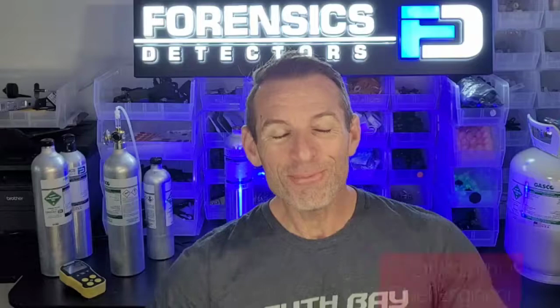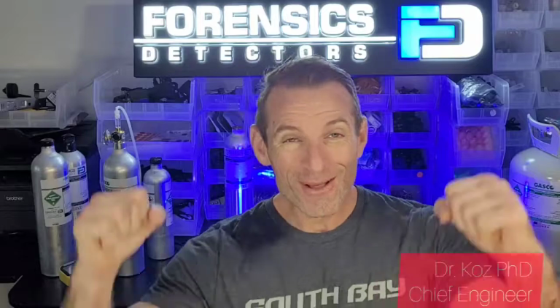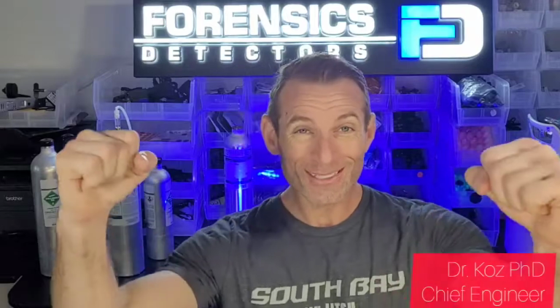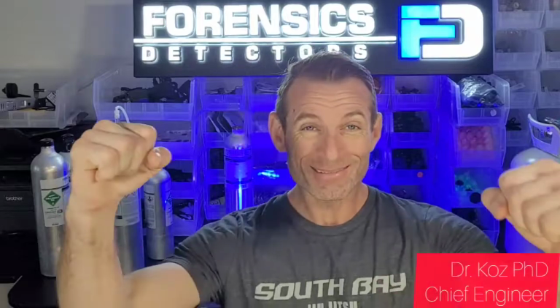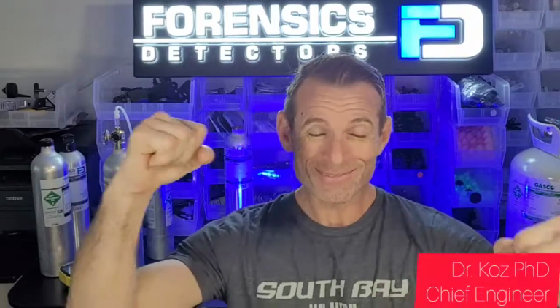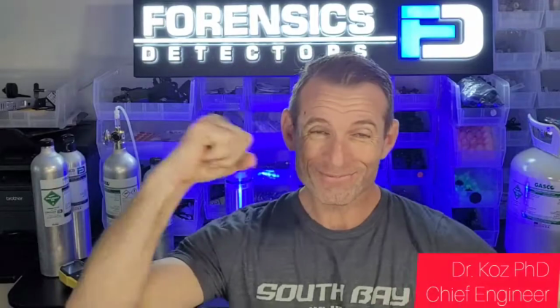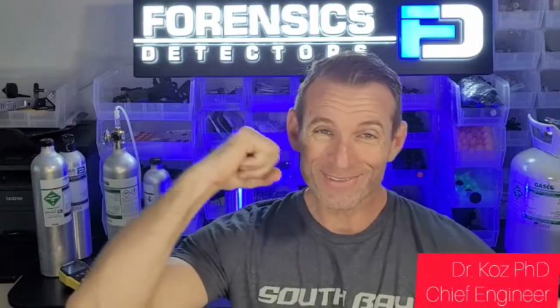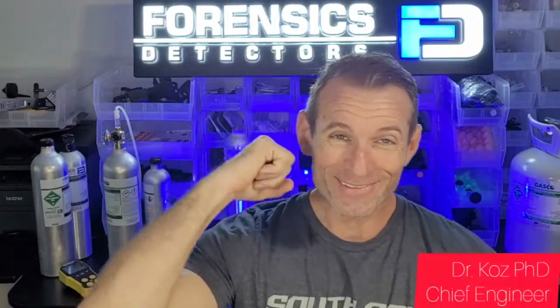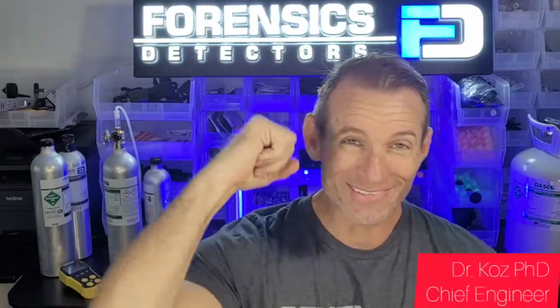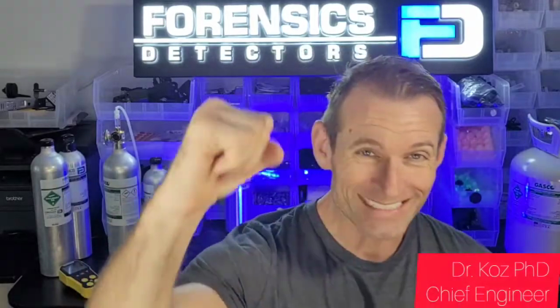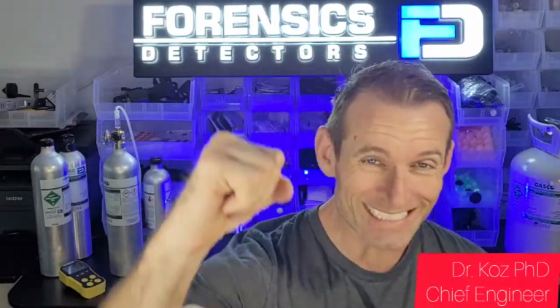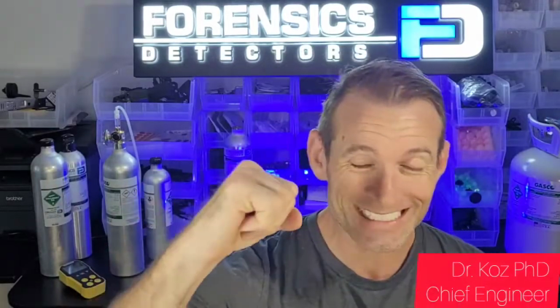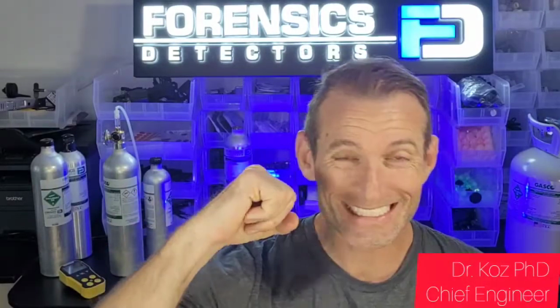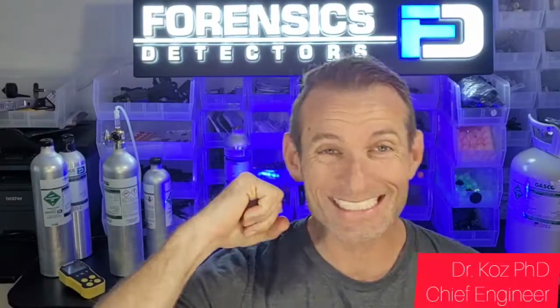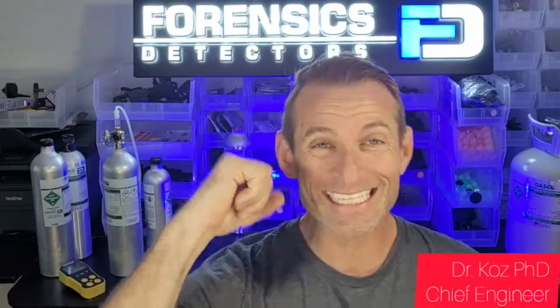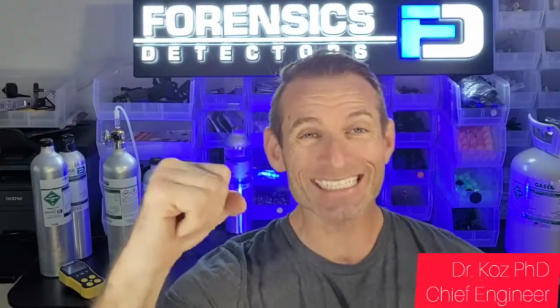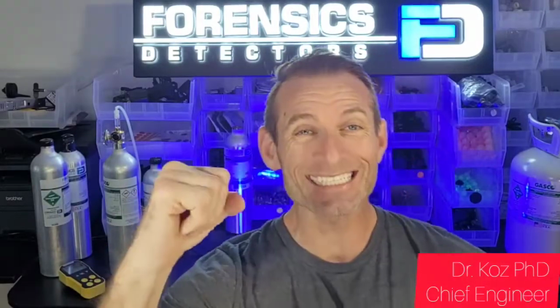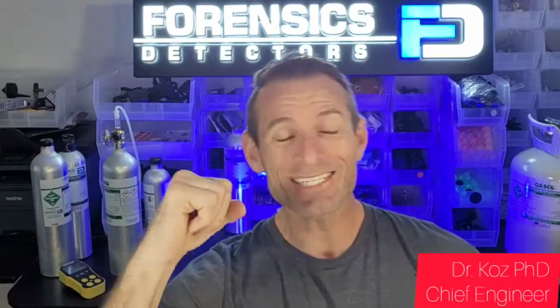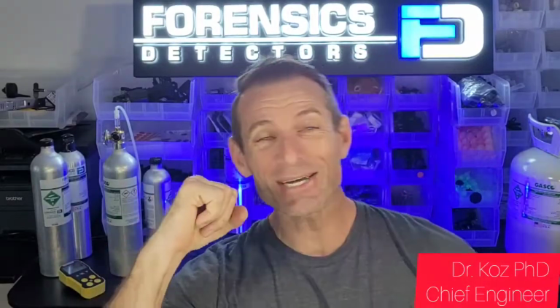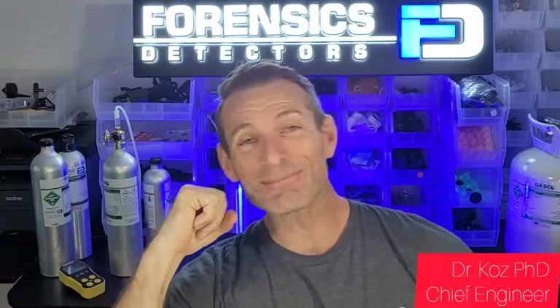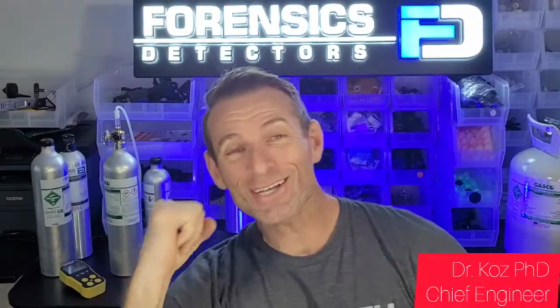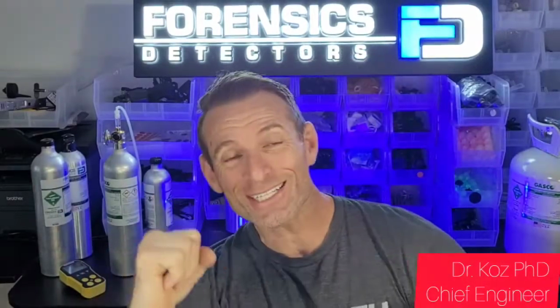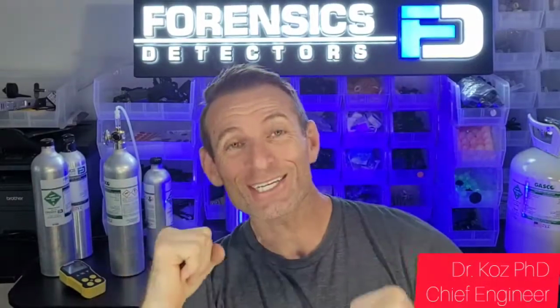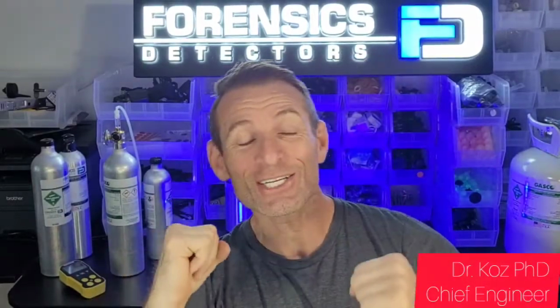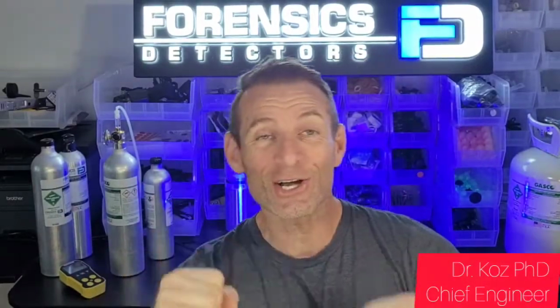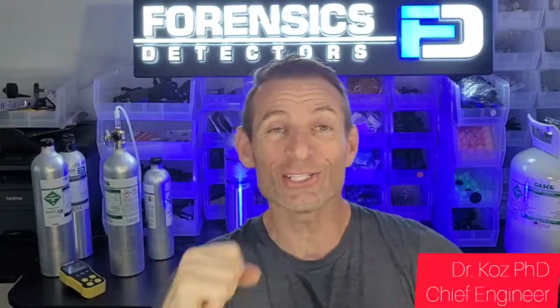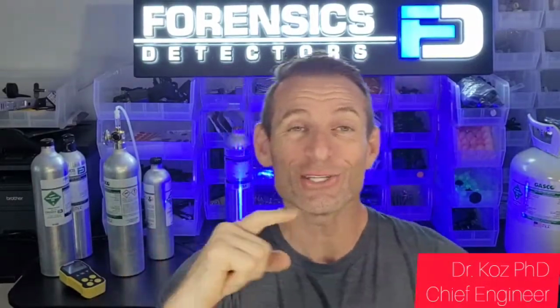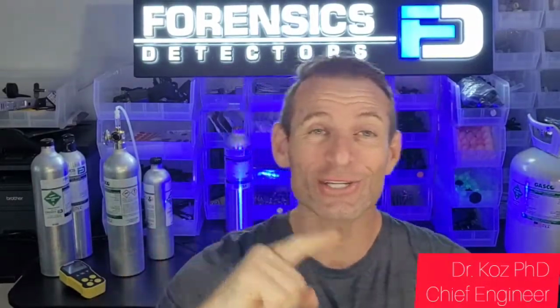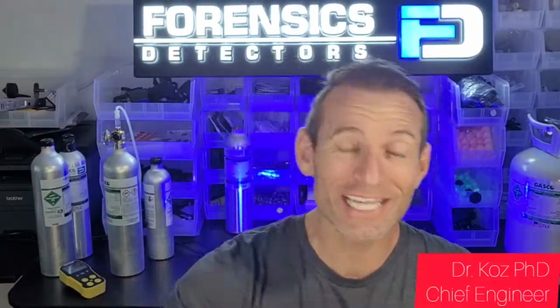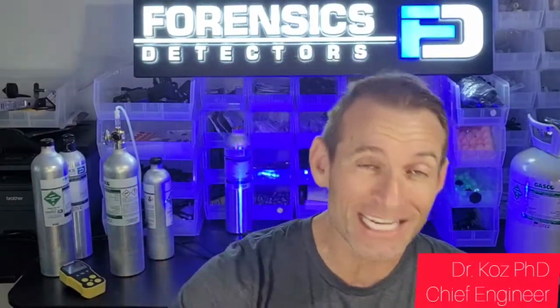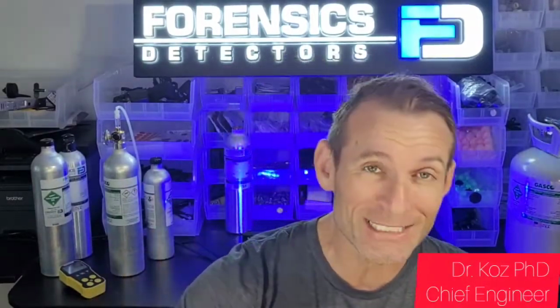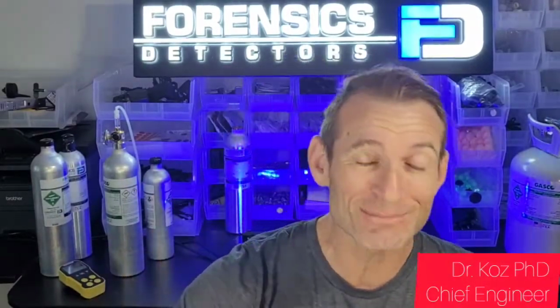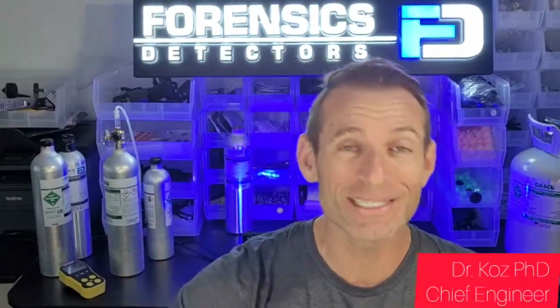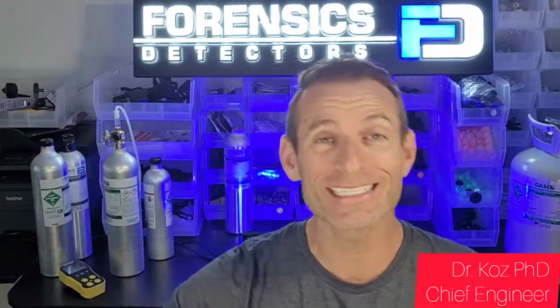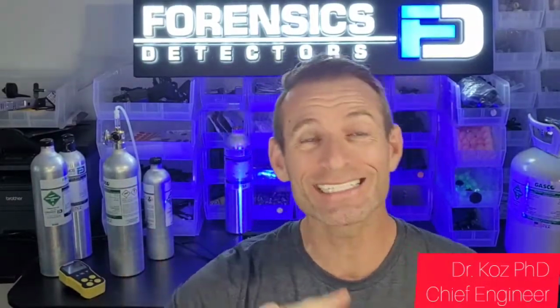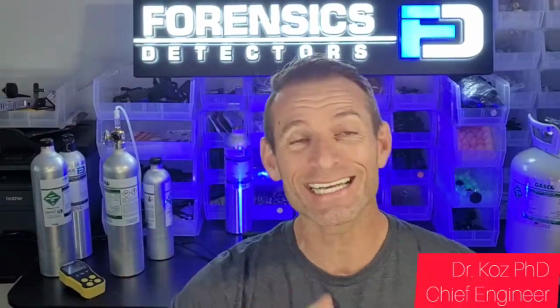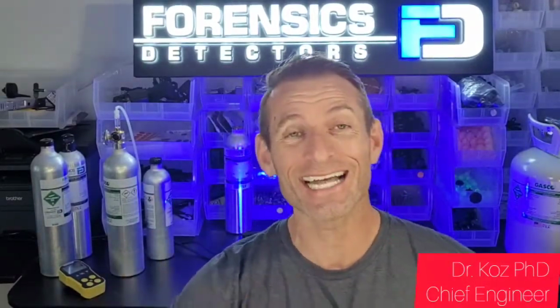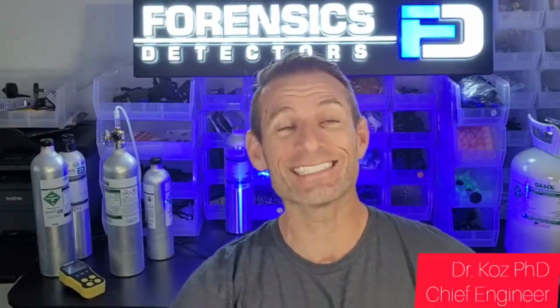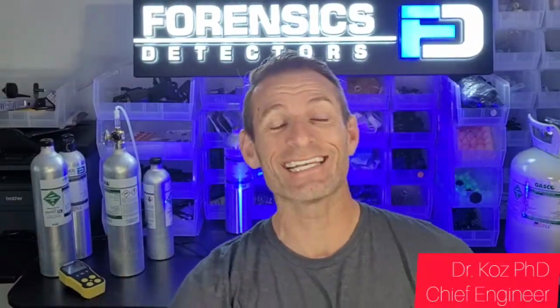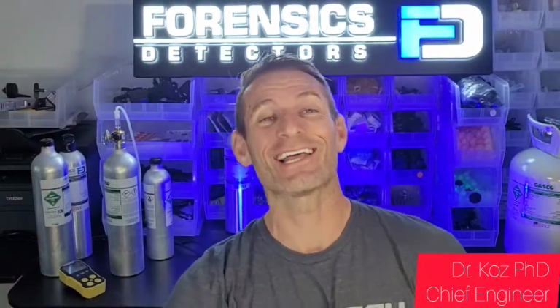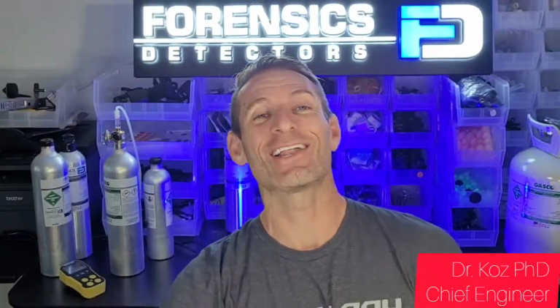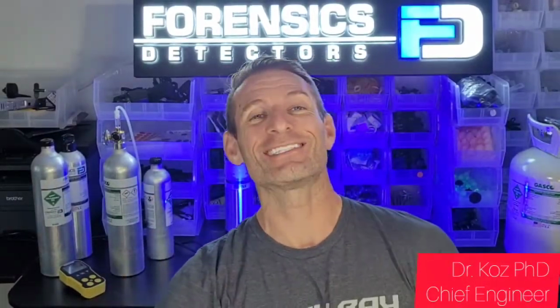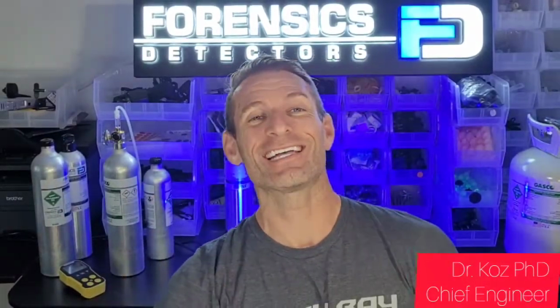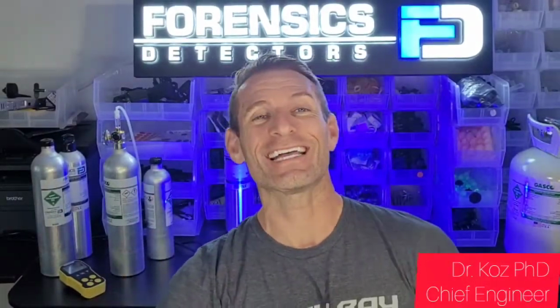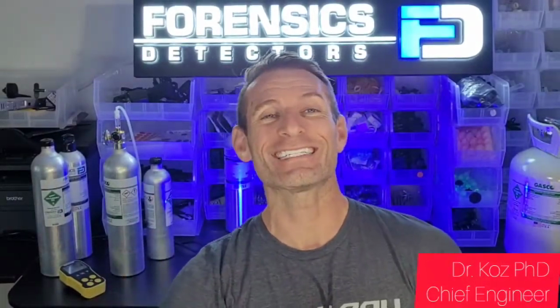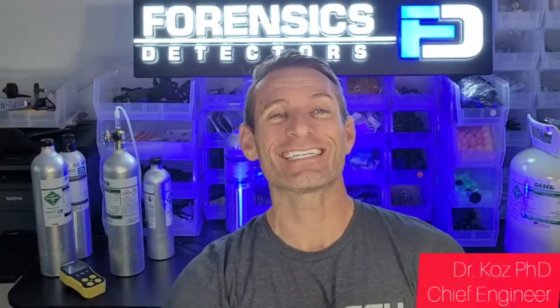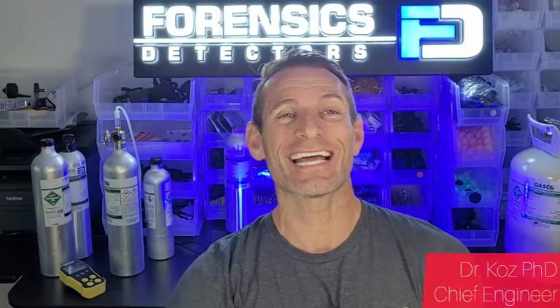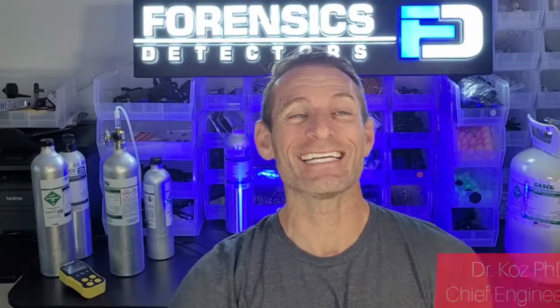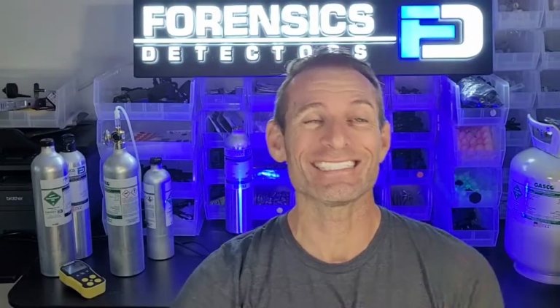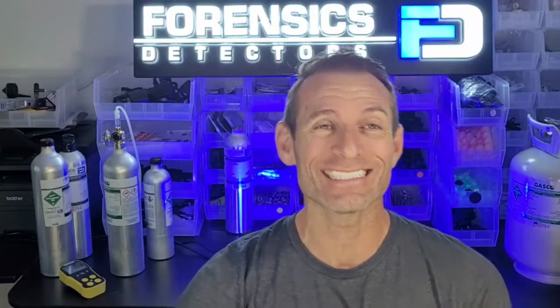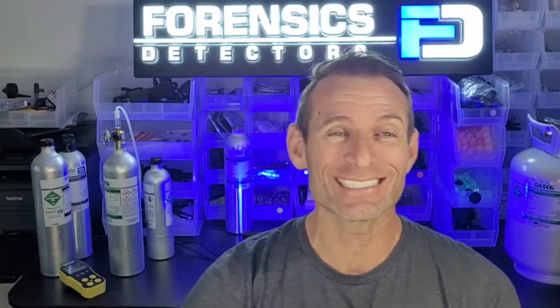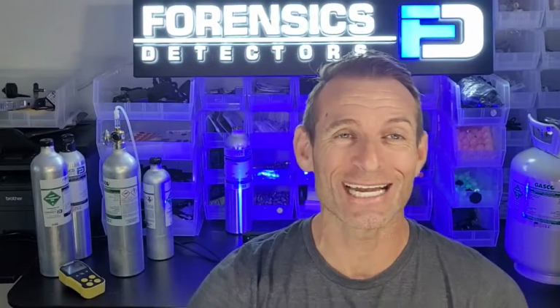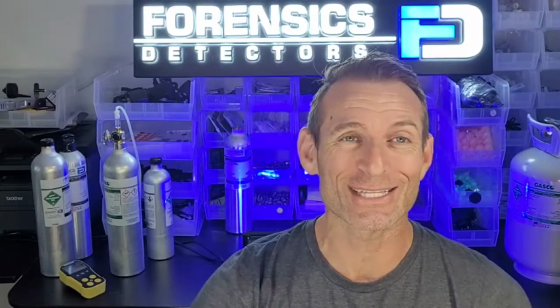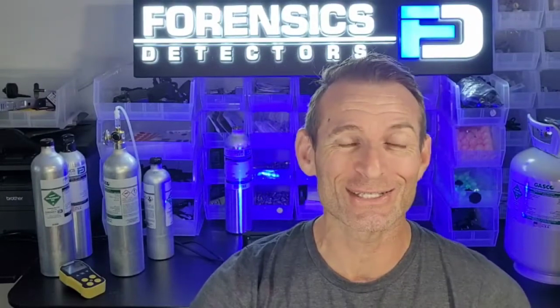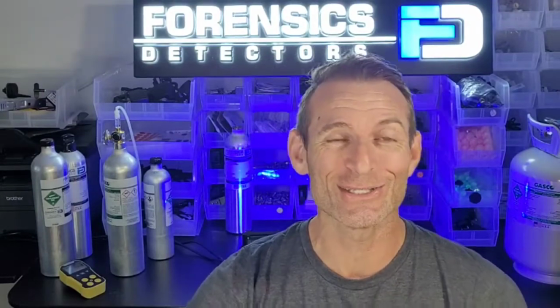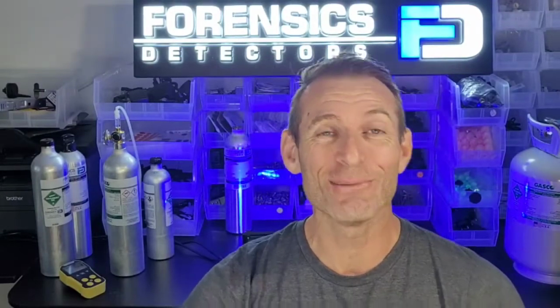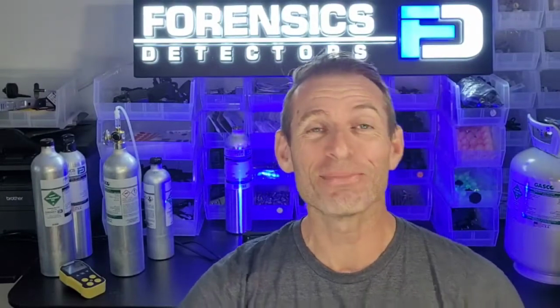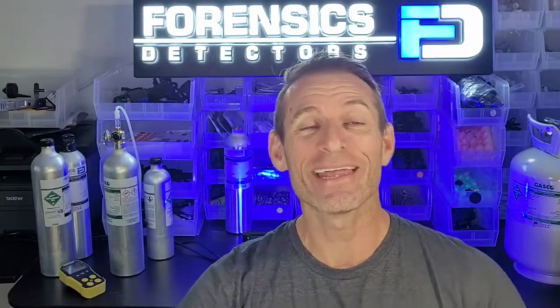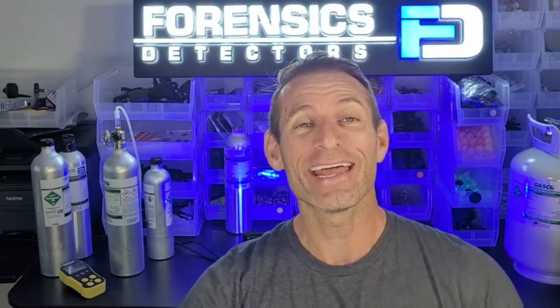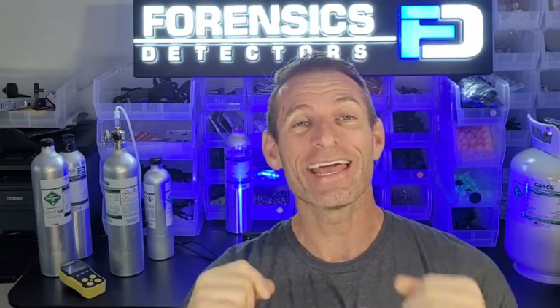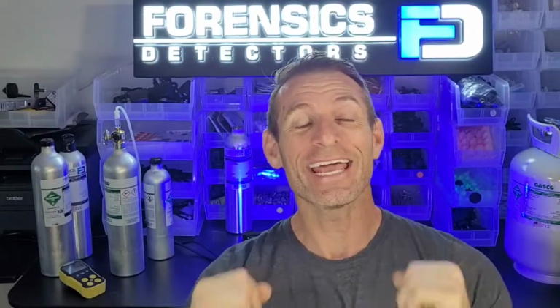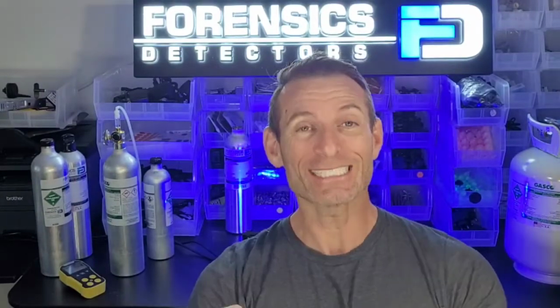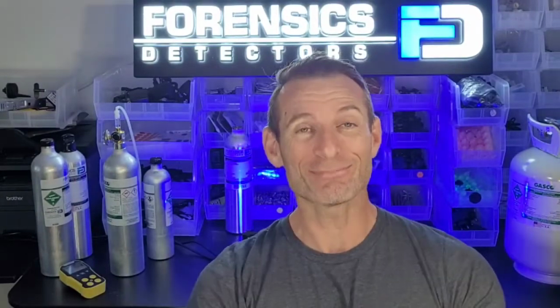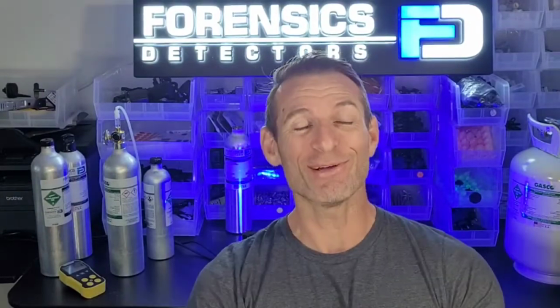Welcome to Forensics Detectors. I'm Dr. Koz, your gas meter, gas analyzer, and gas detector expert.